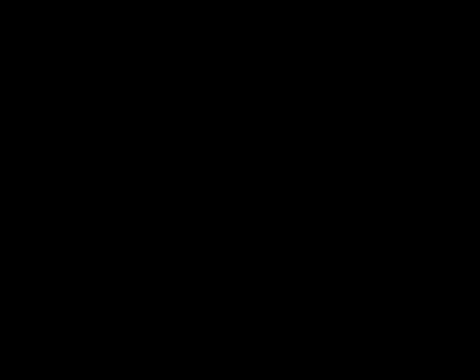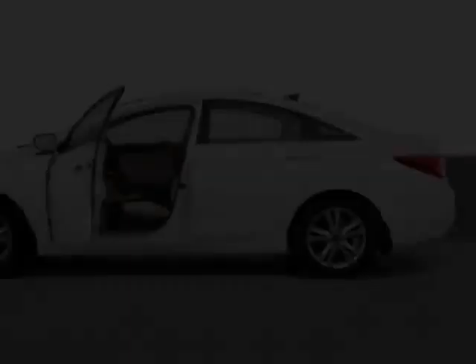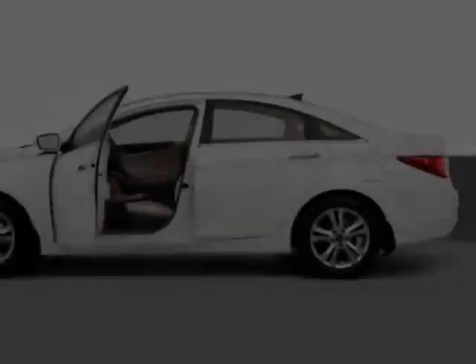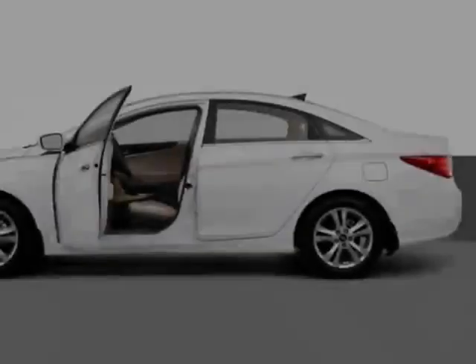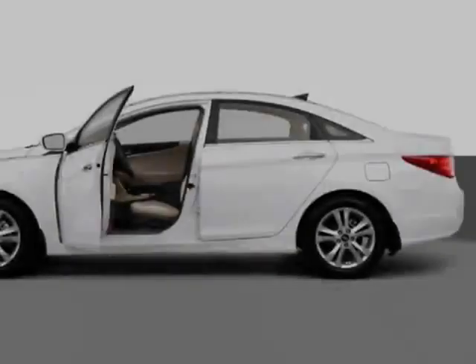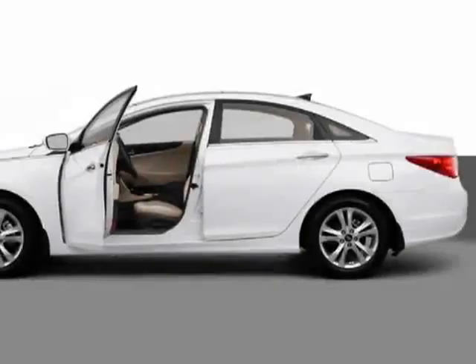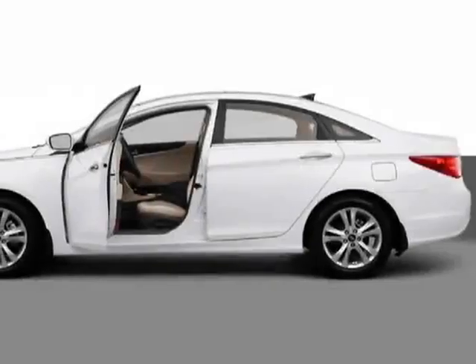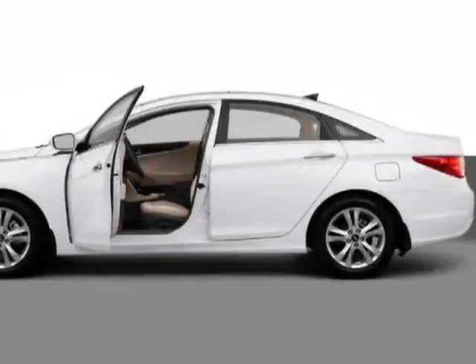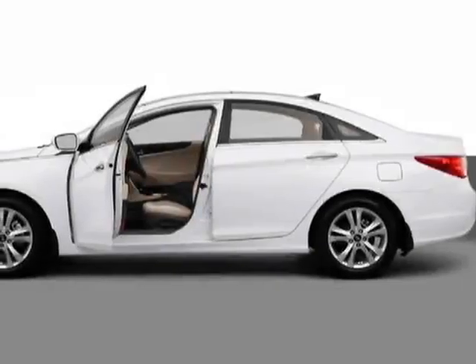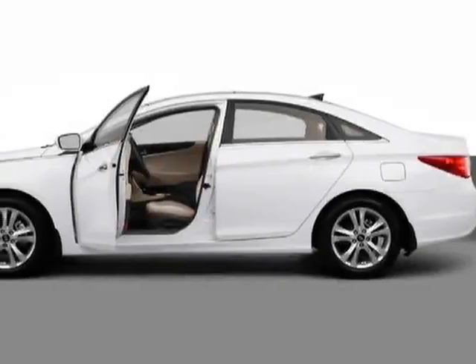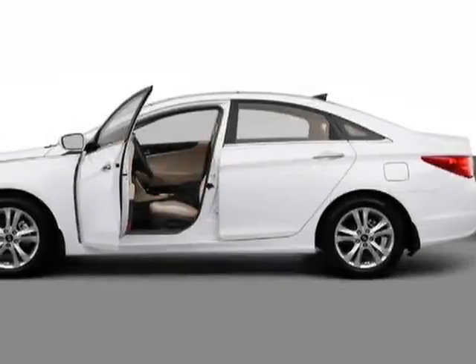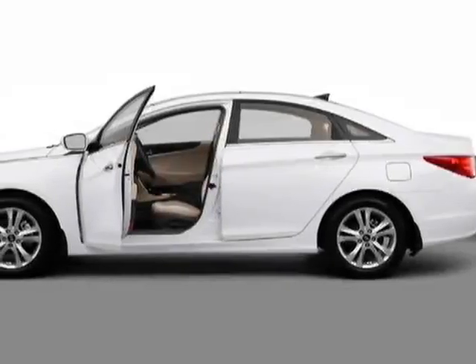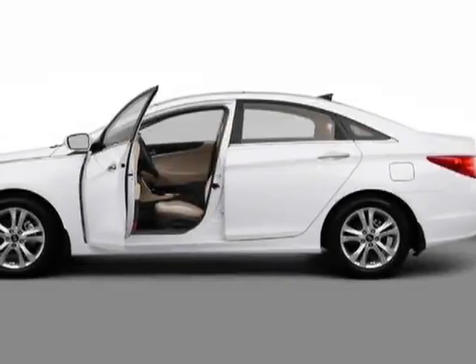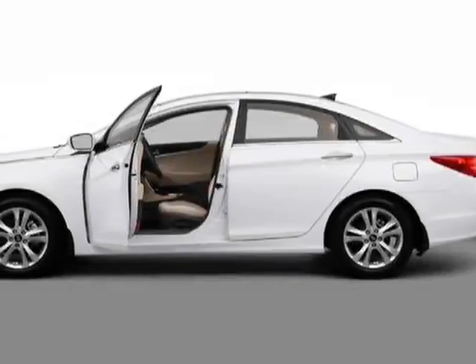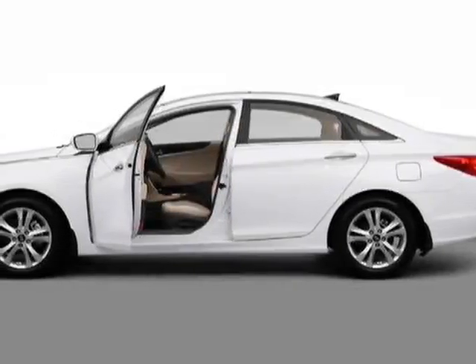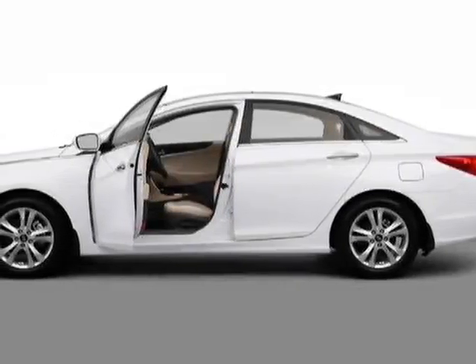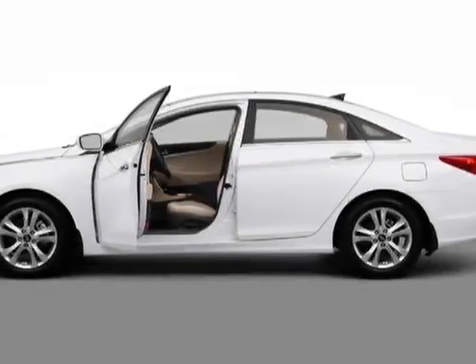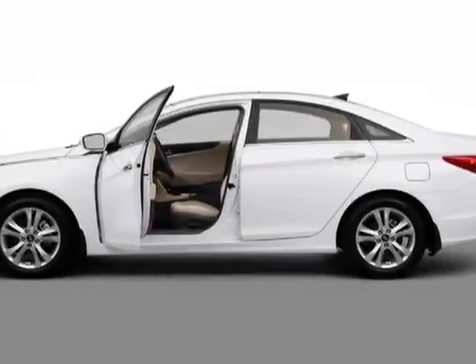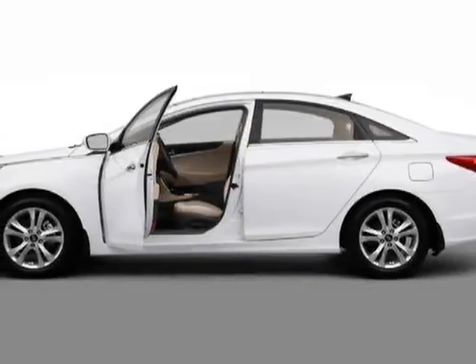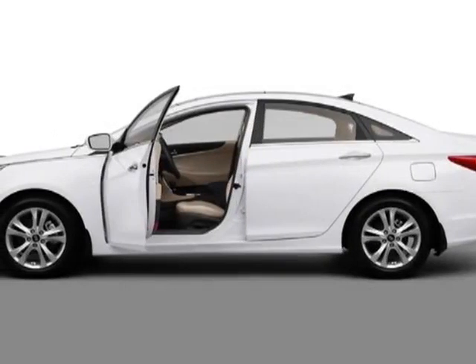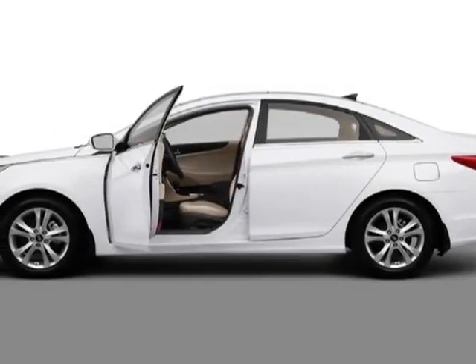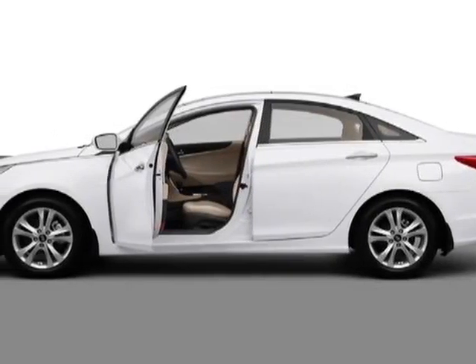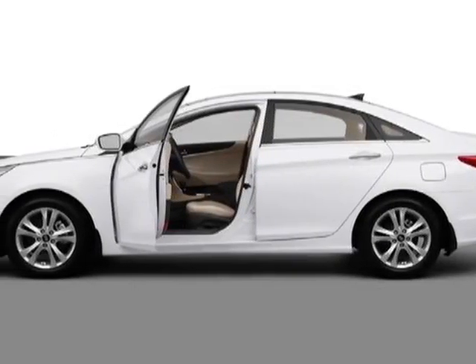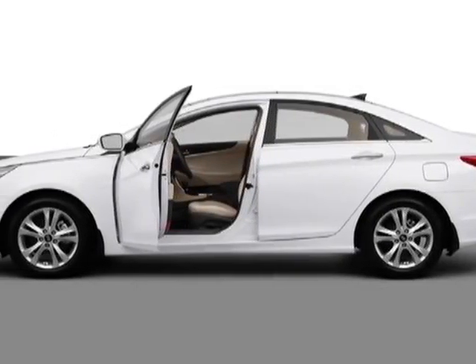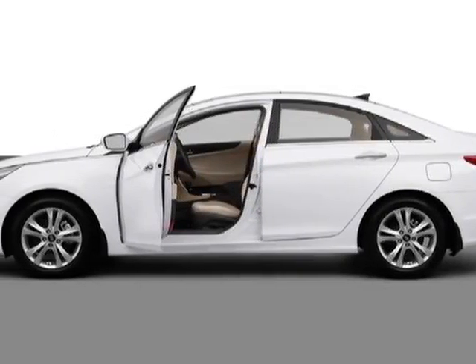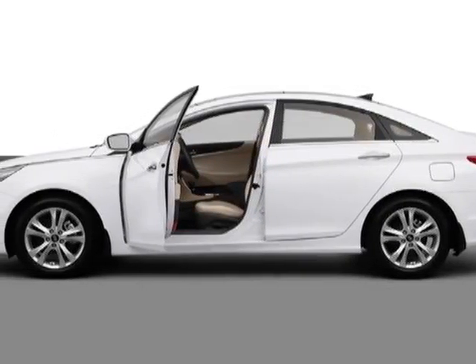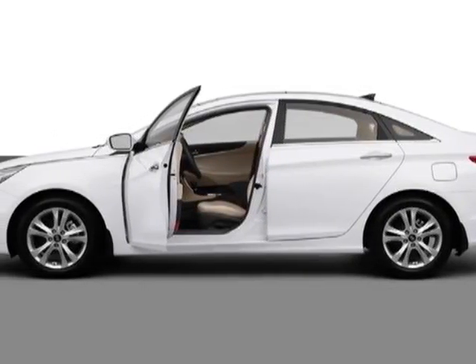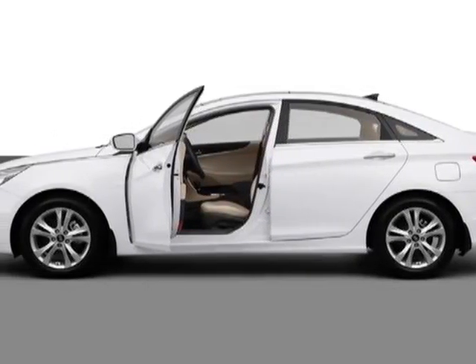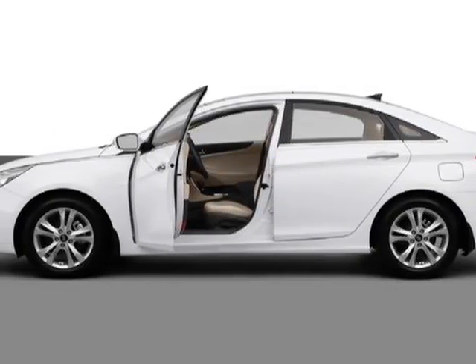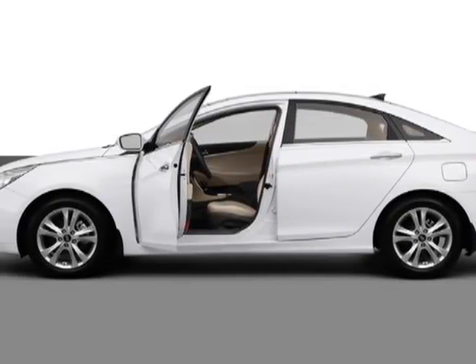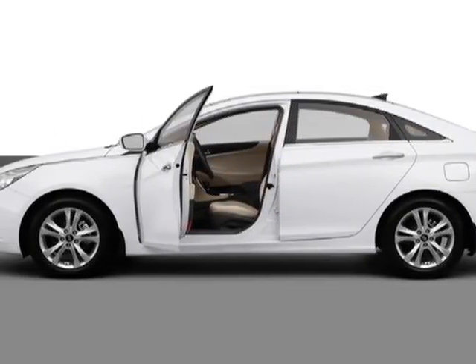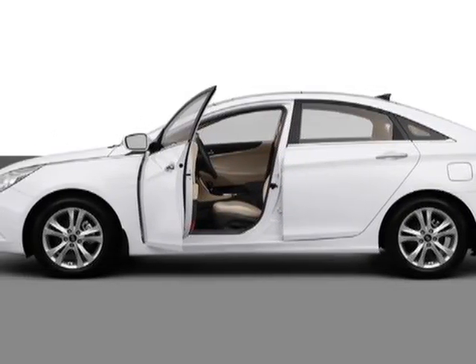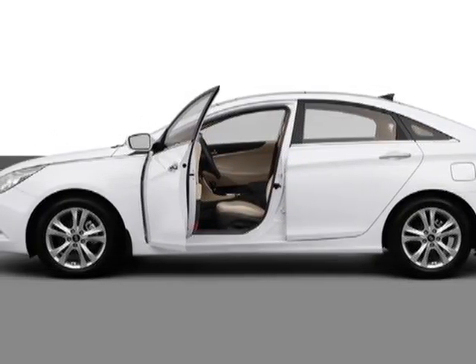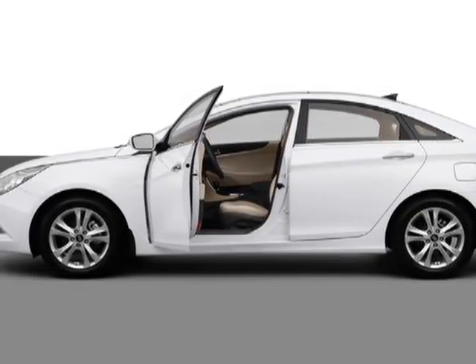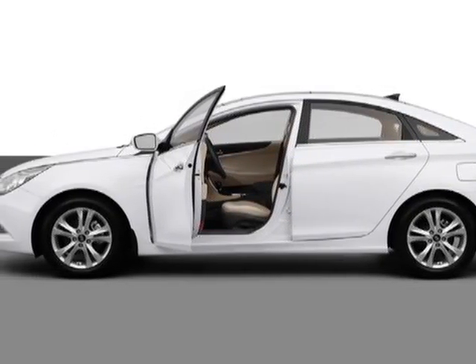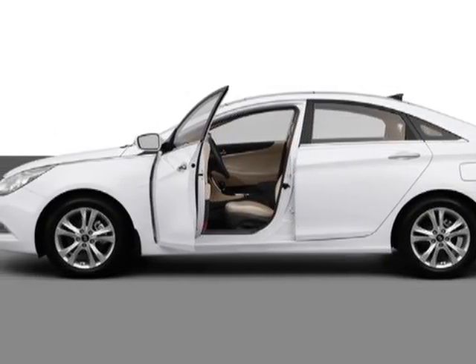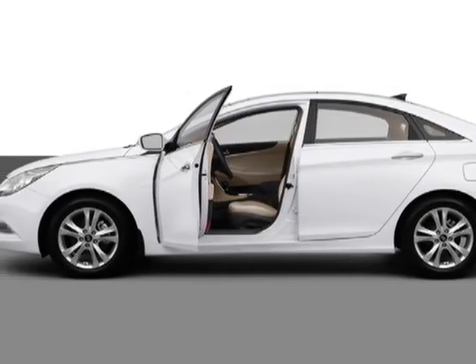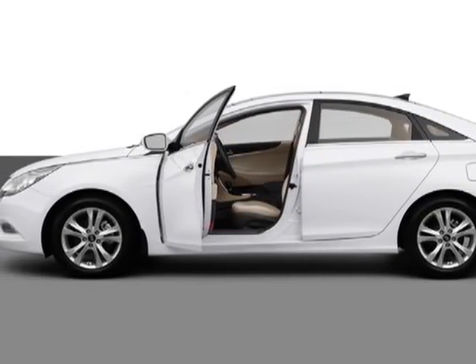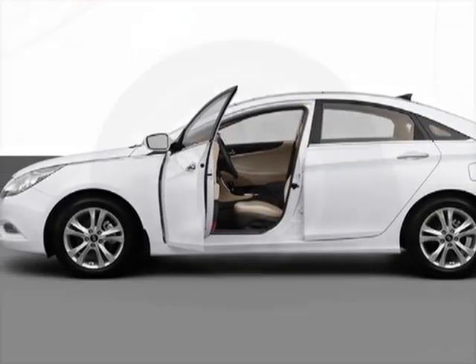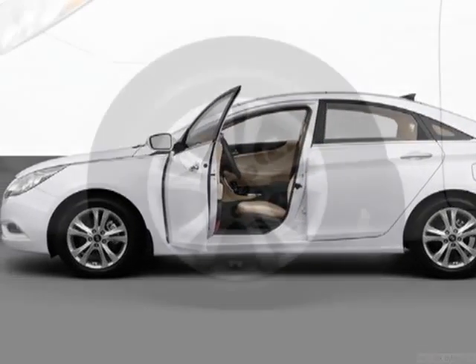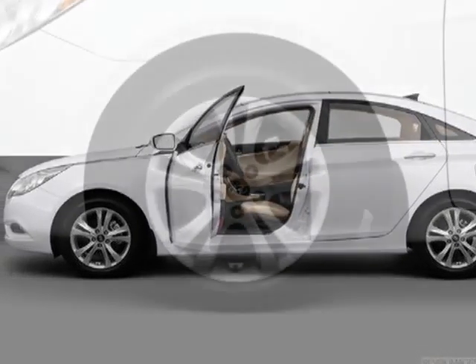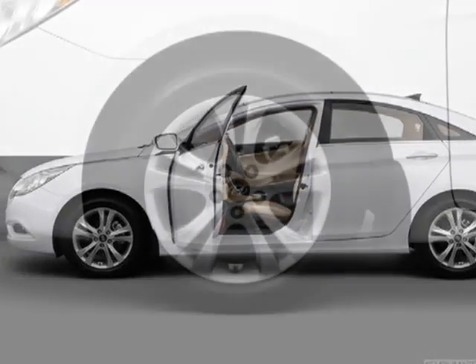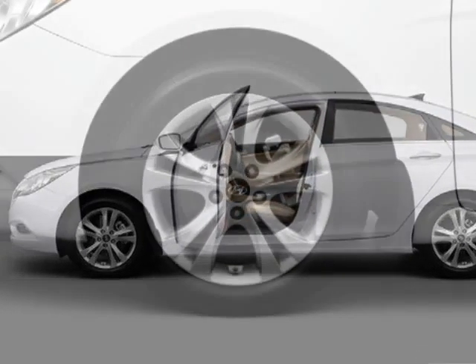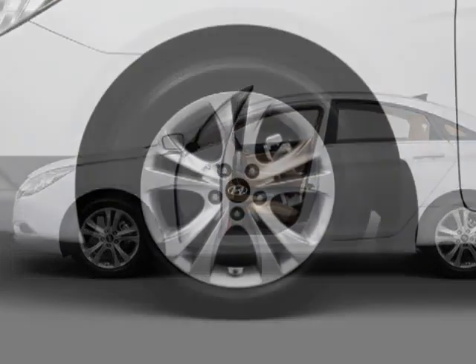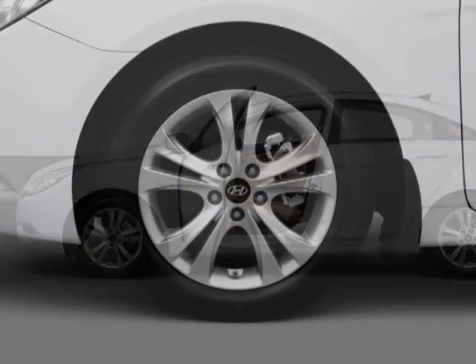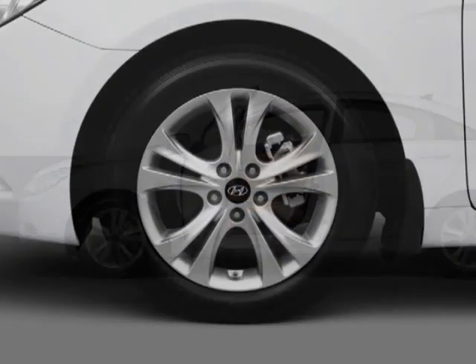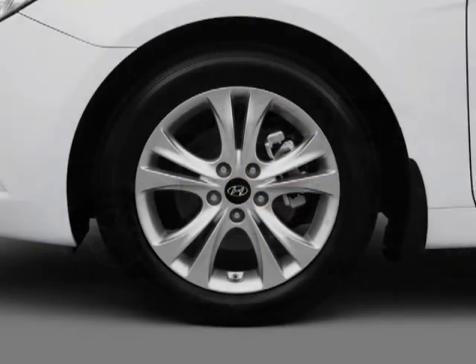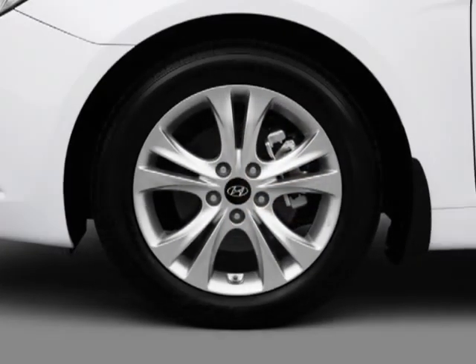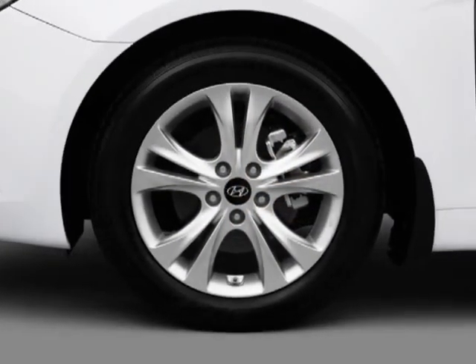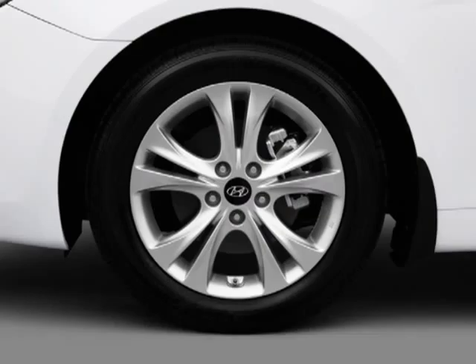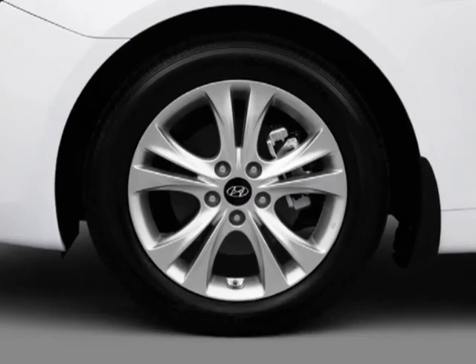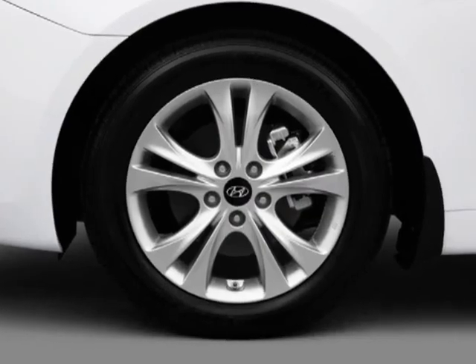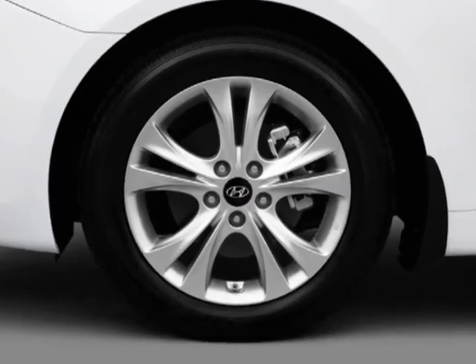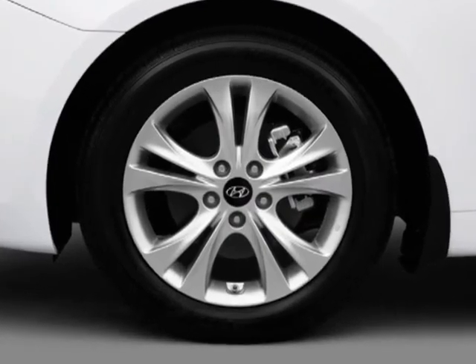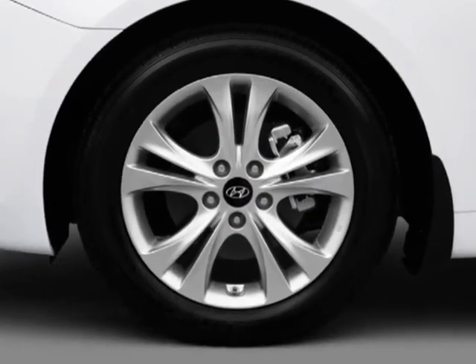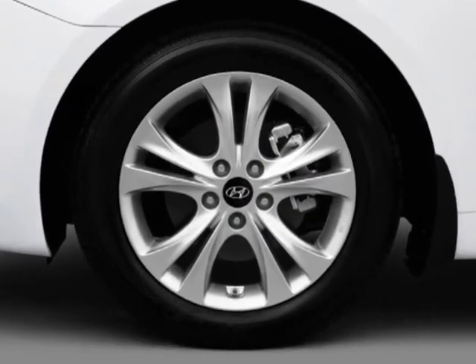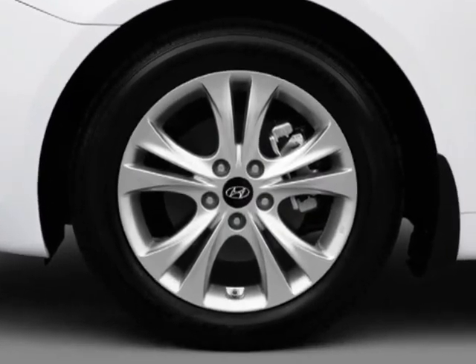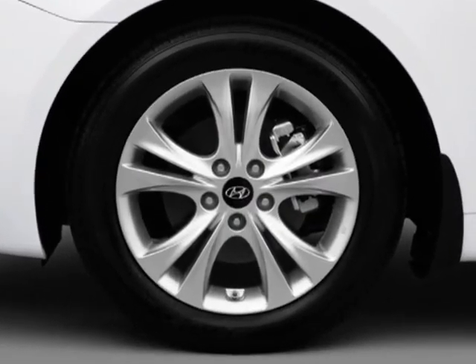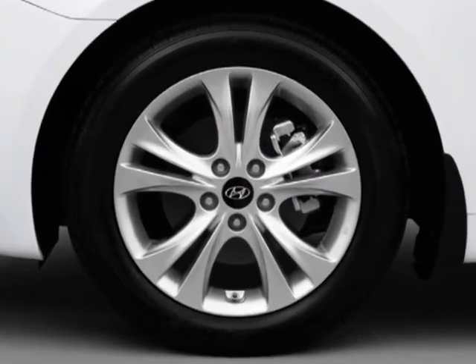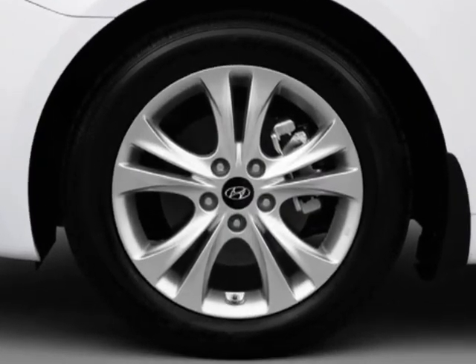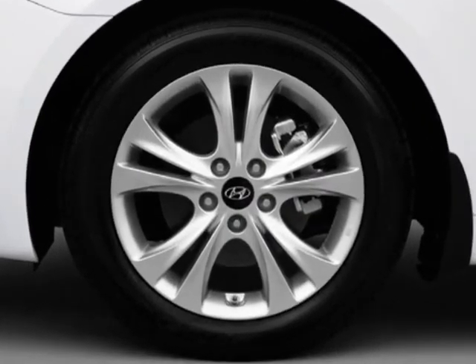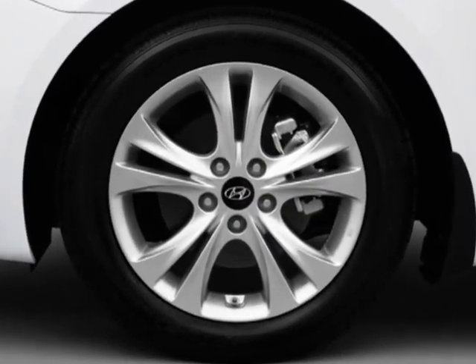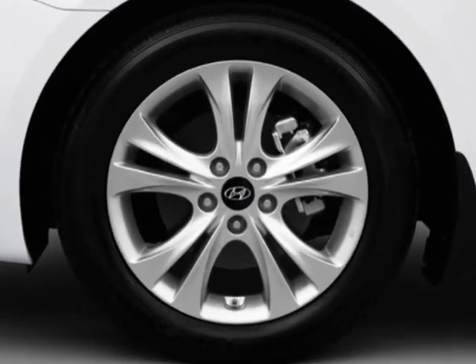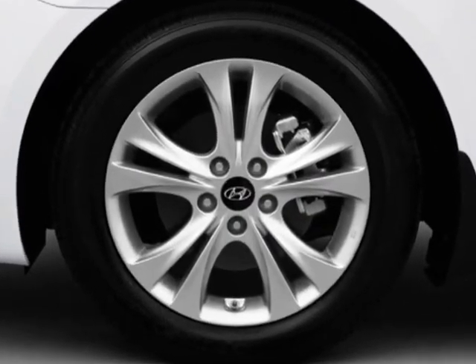Look at this new 2013 Hyundai Sonata. For your protection, this vehicle has a full factory warranty.